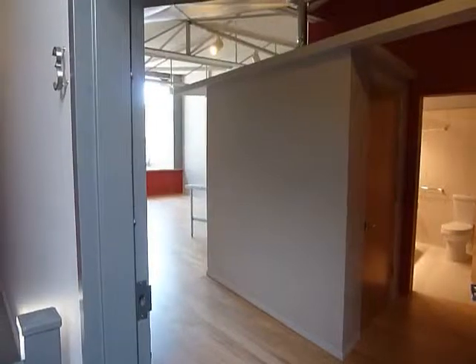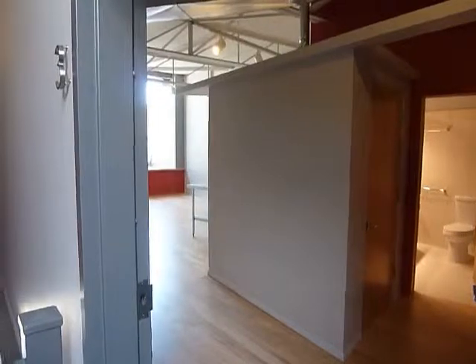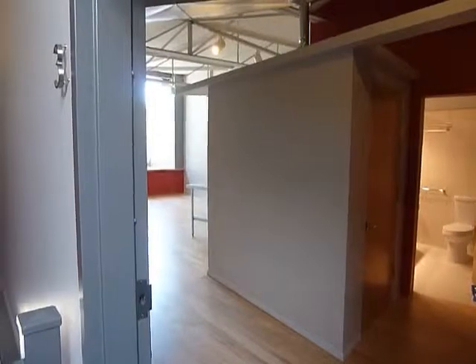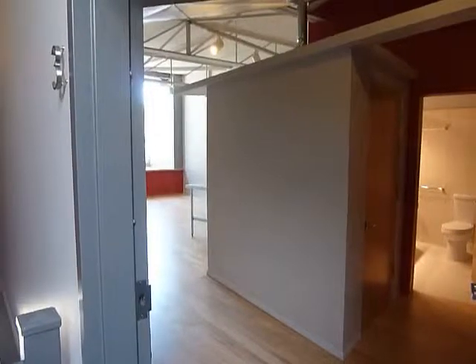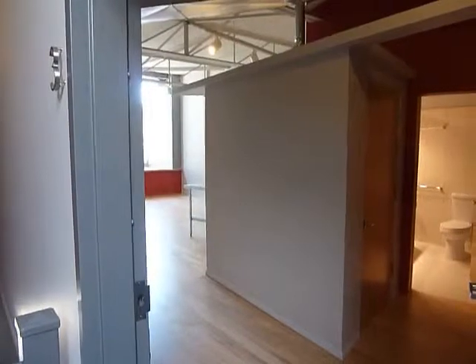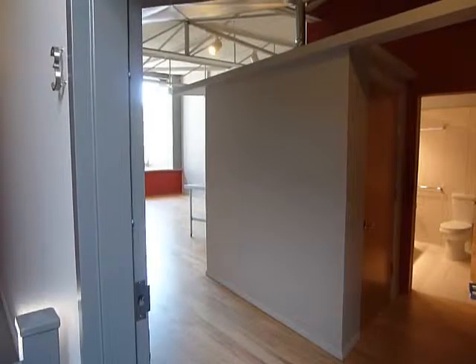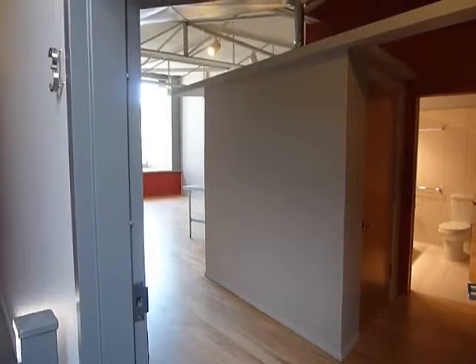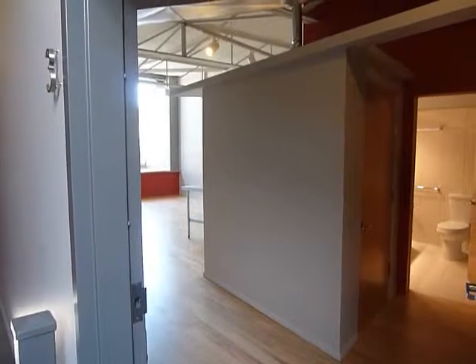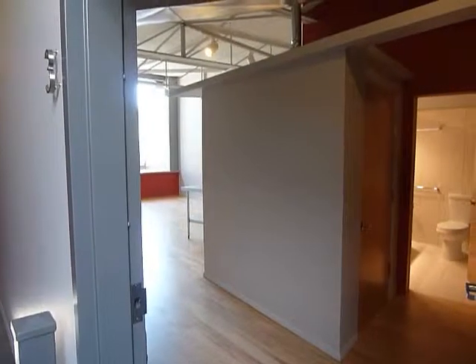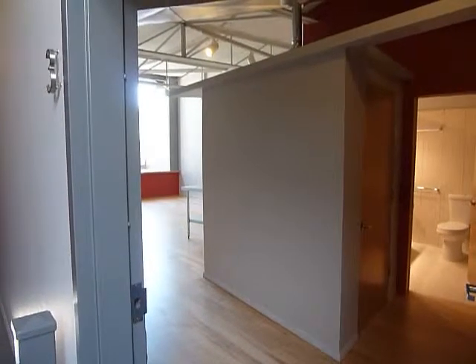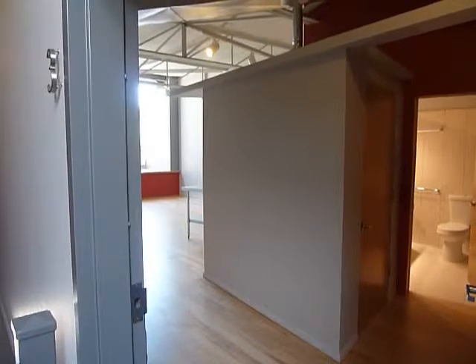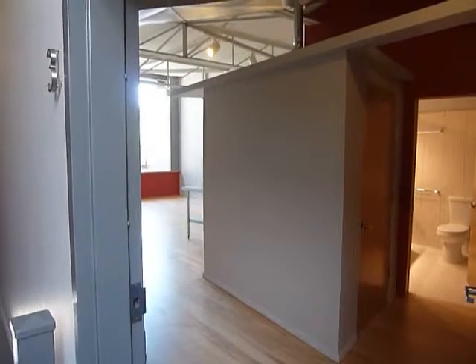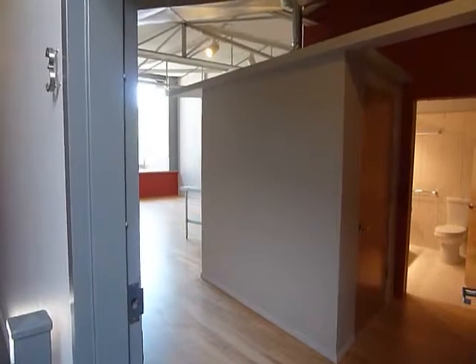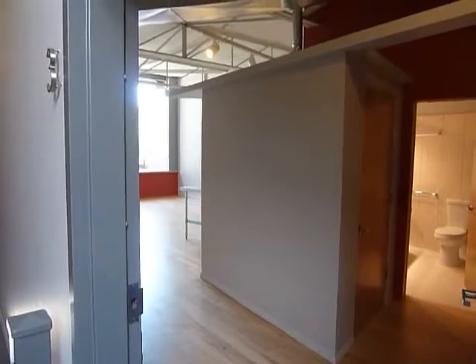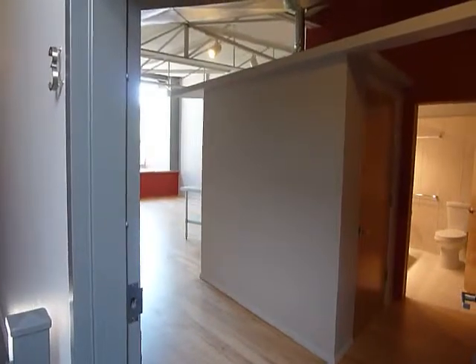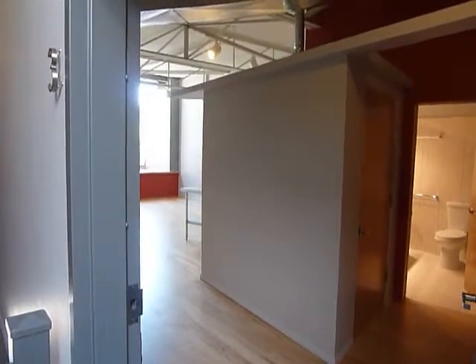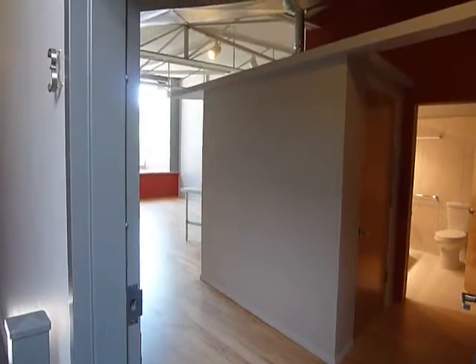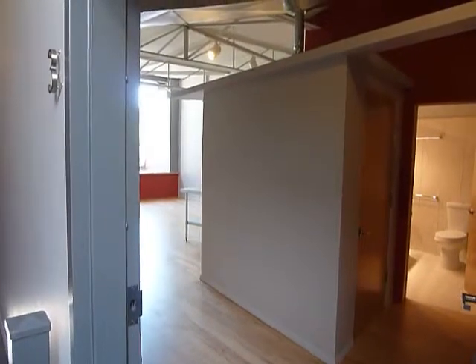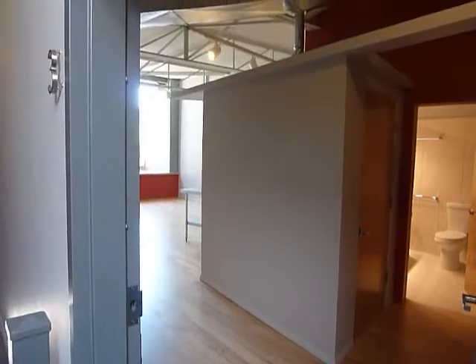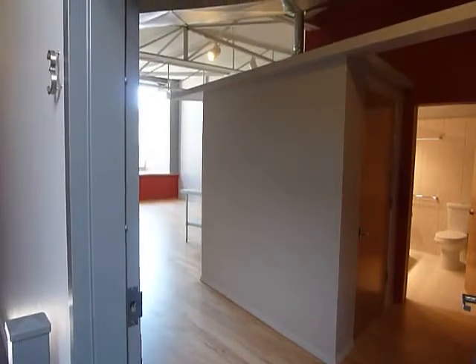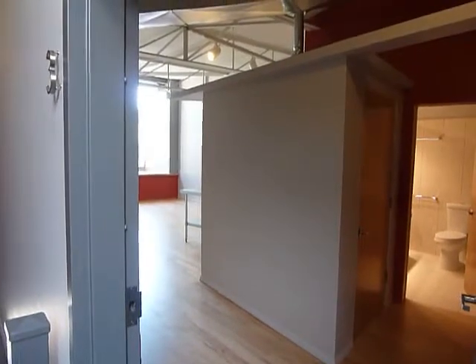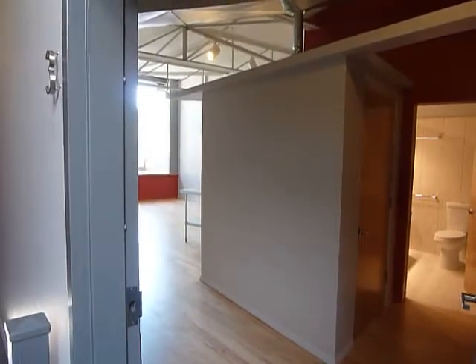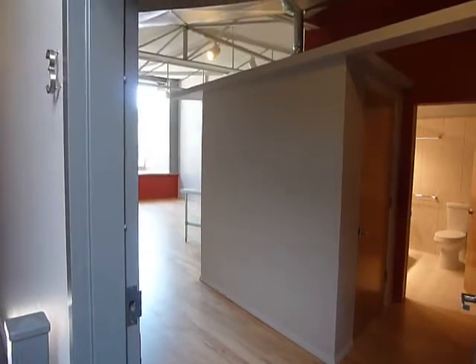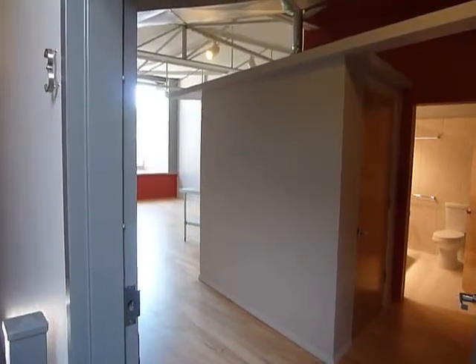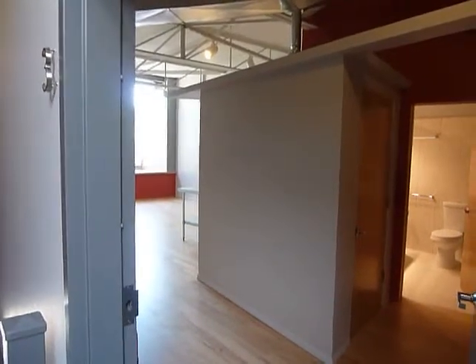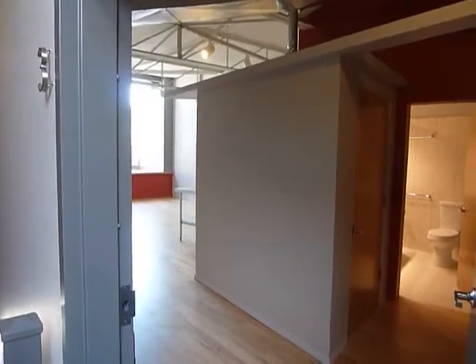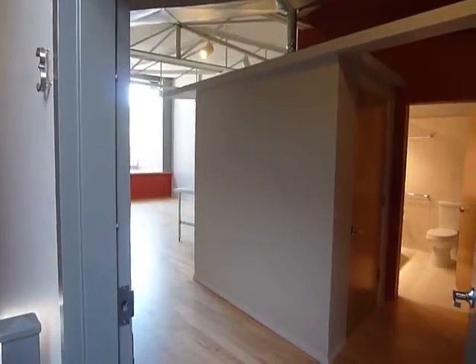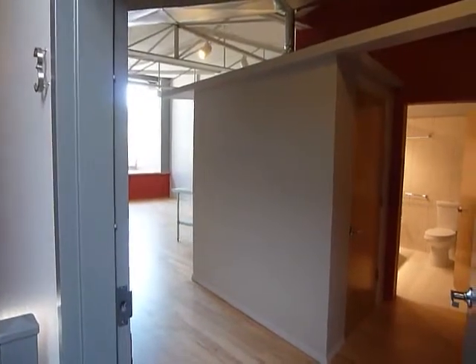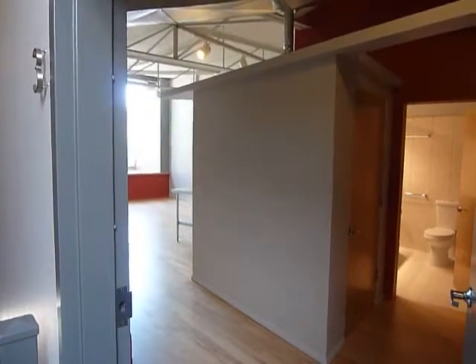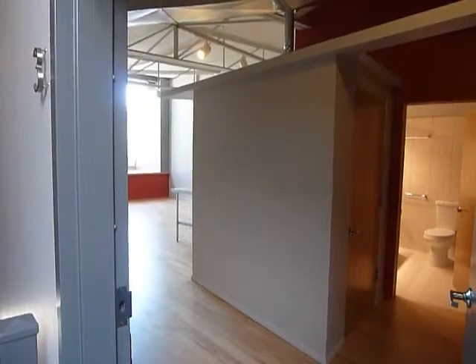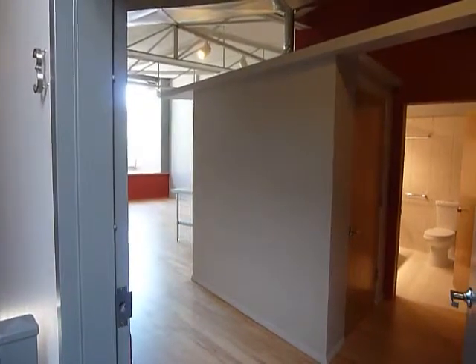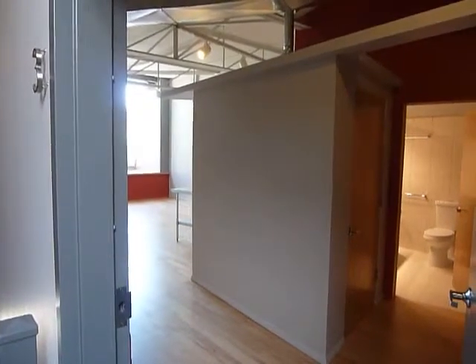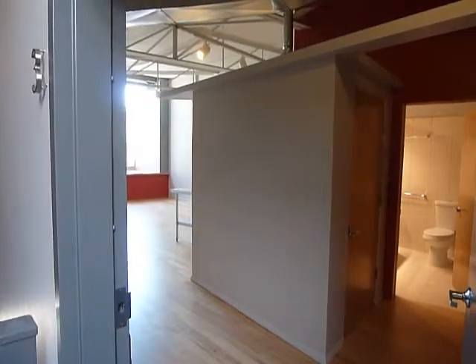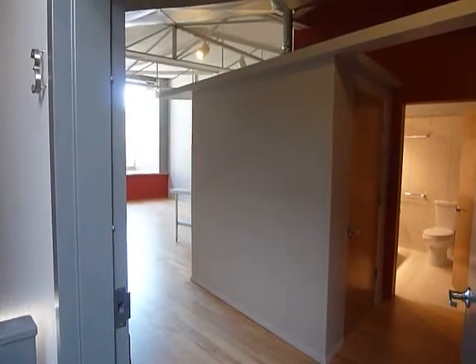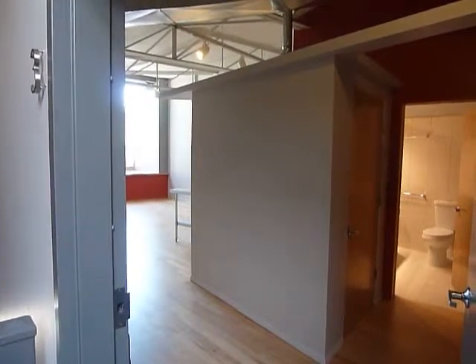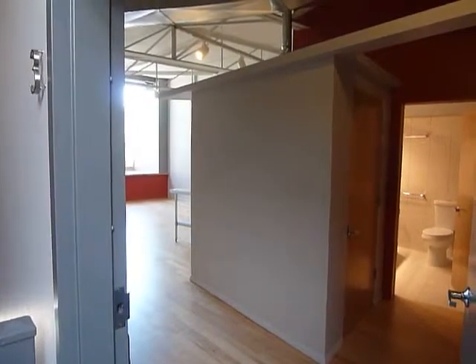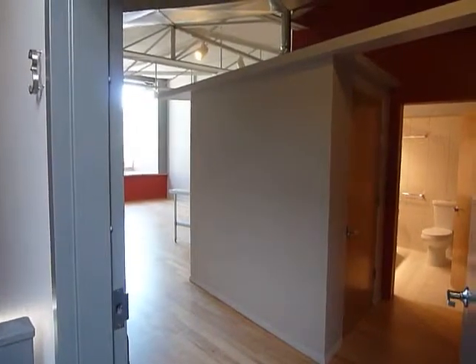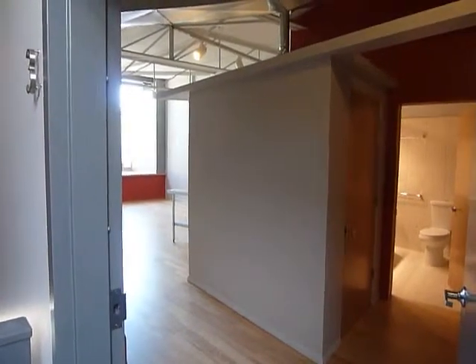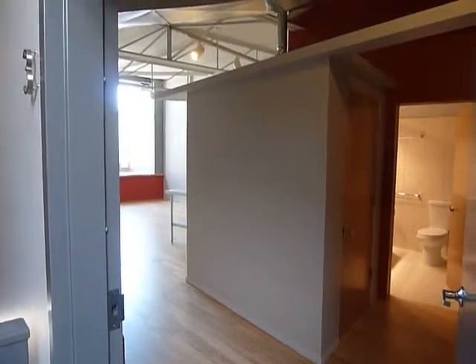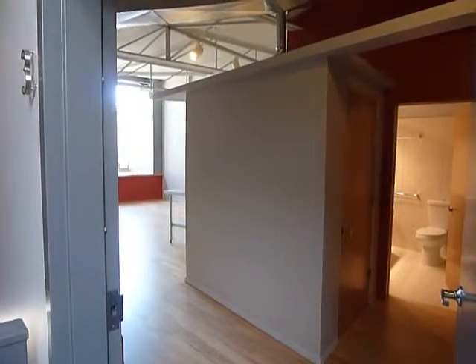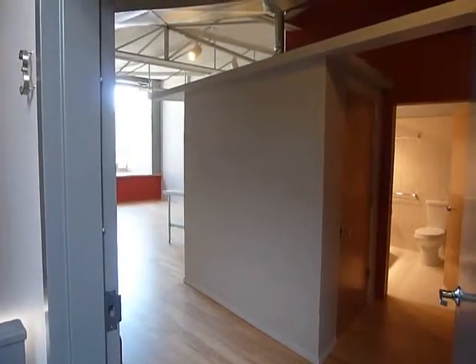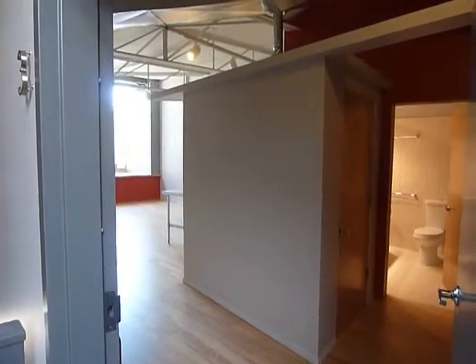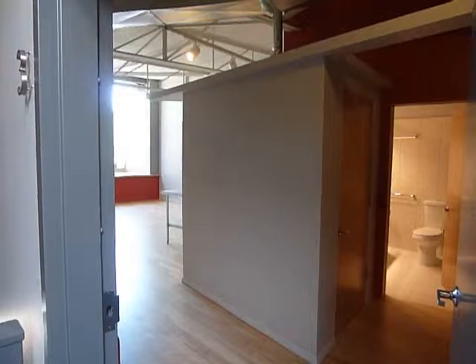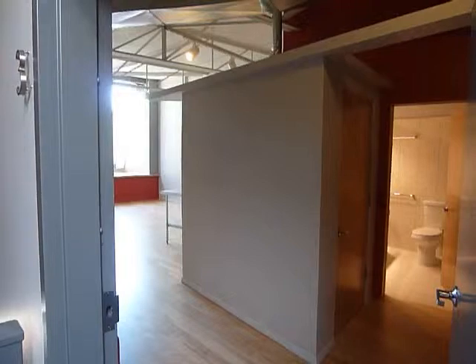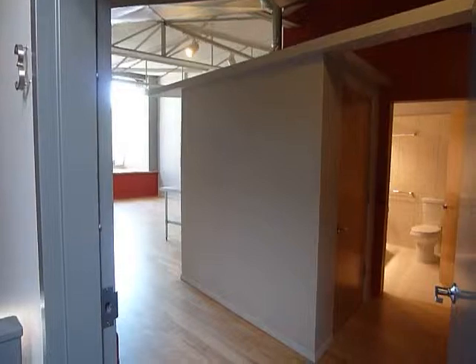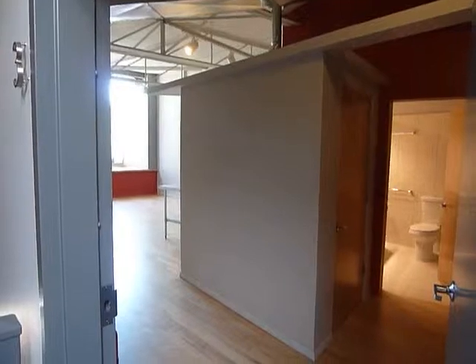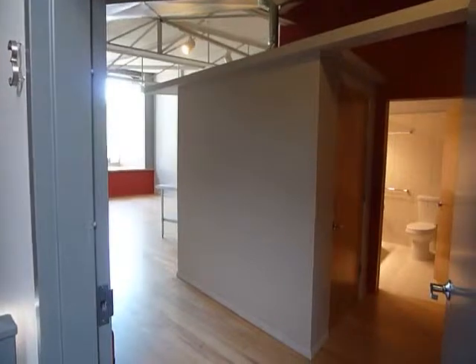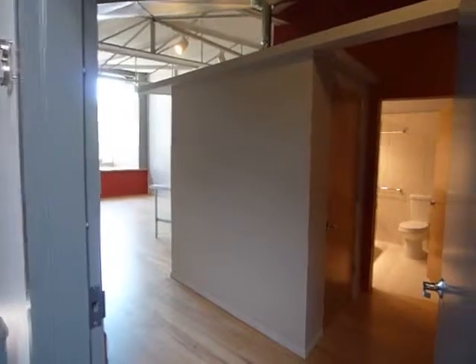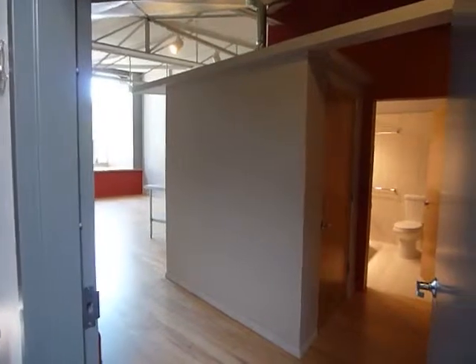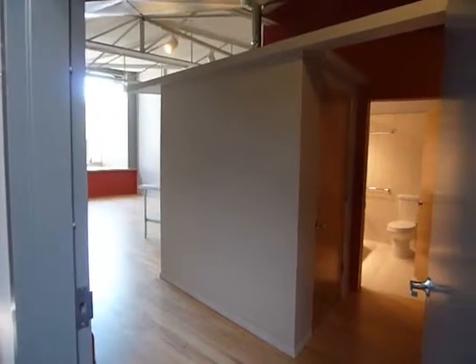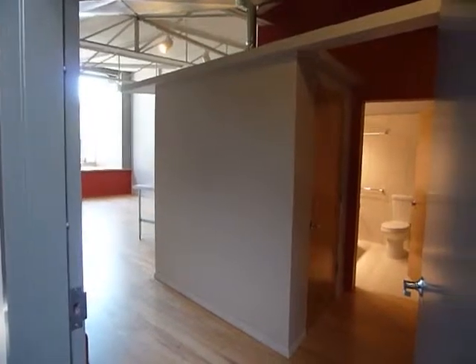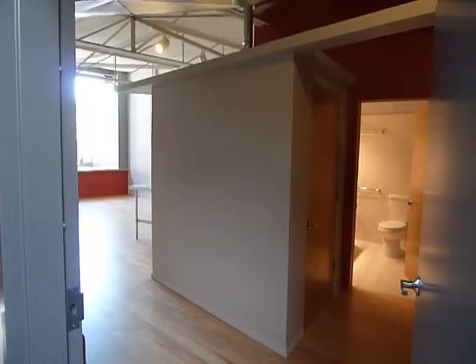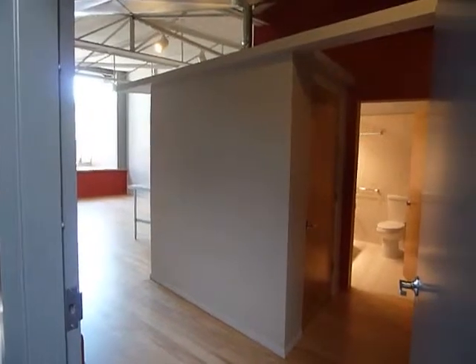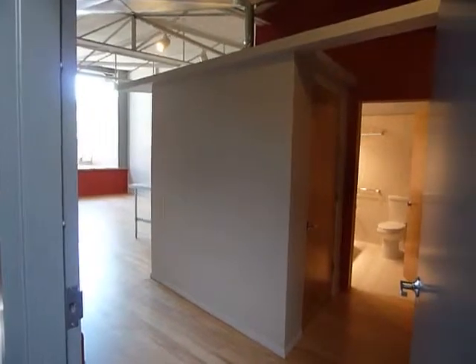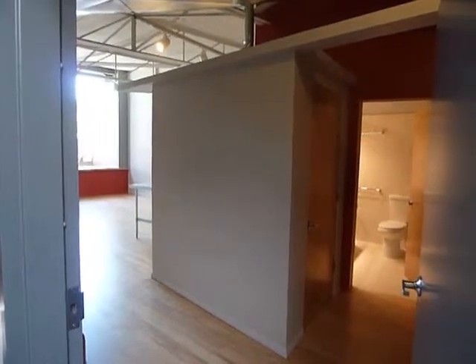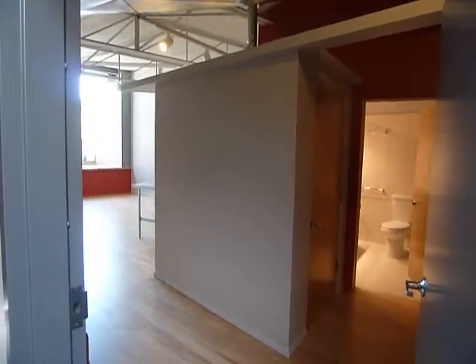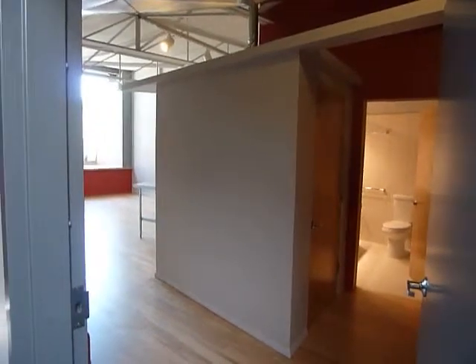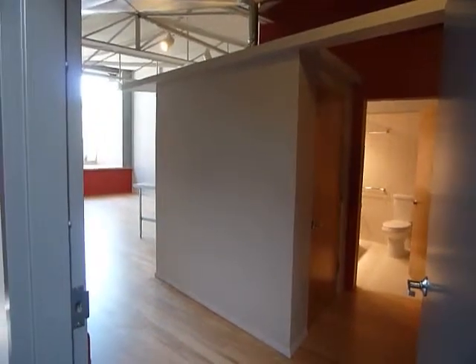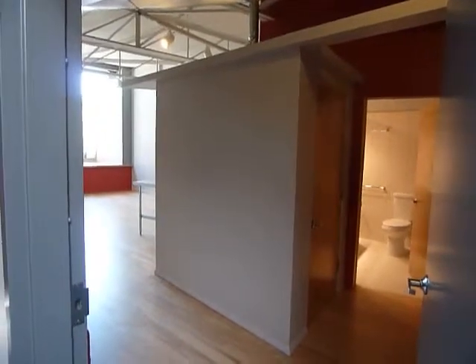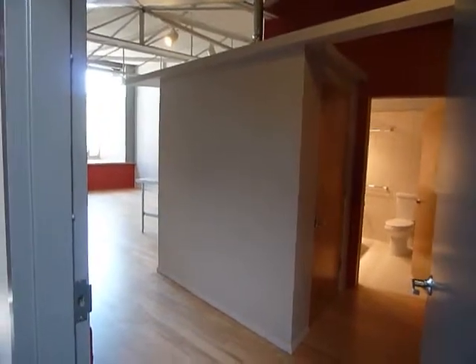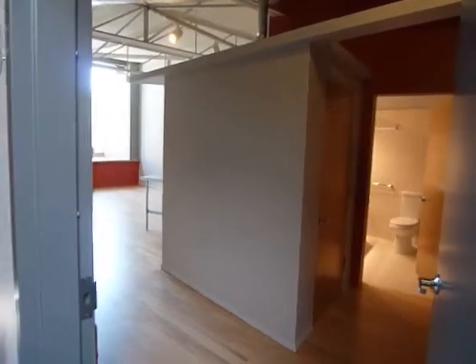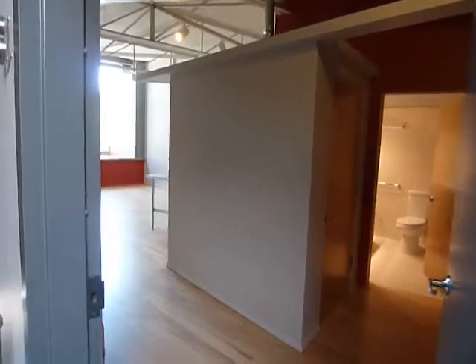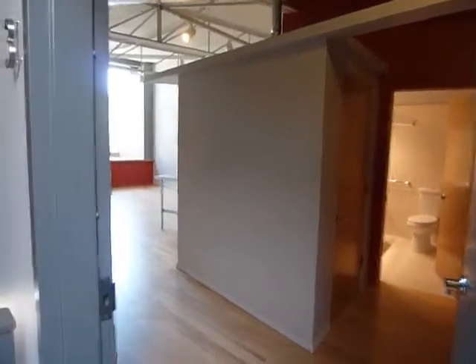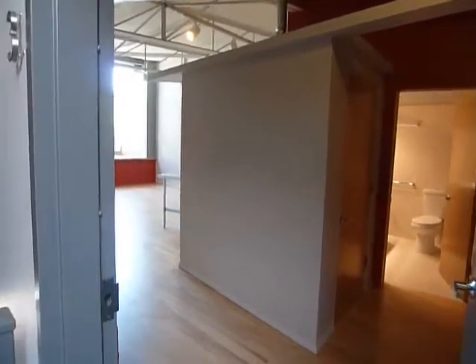Hi, this is Andy. I'm going to give you a quick look at Unit 3 at 604-606 Davis. We've just finished it.